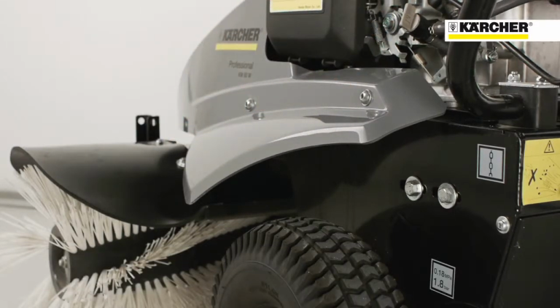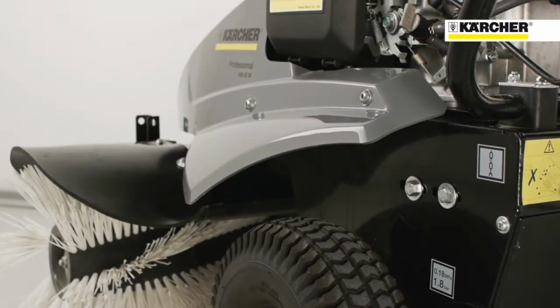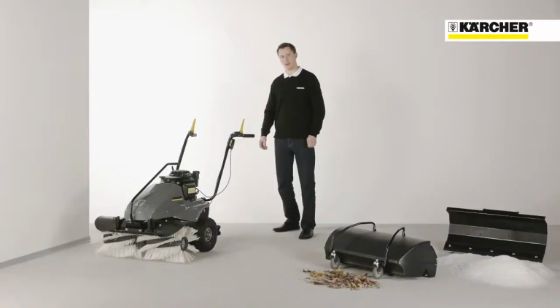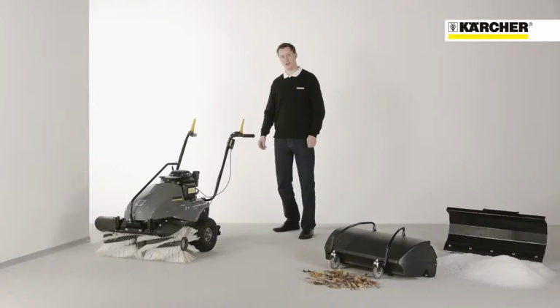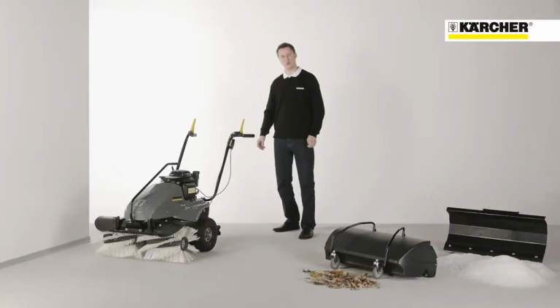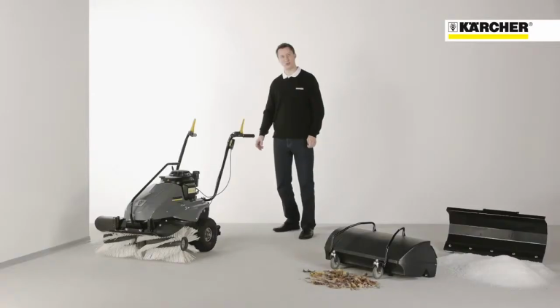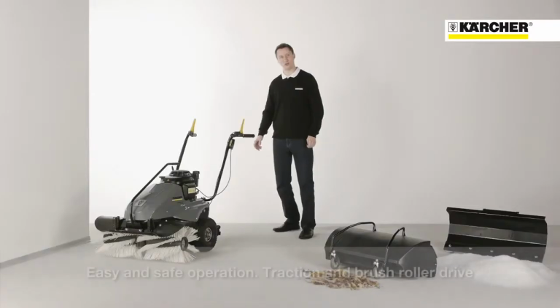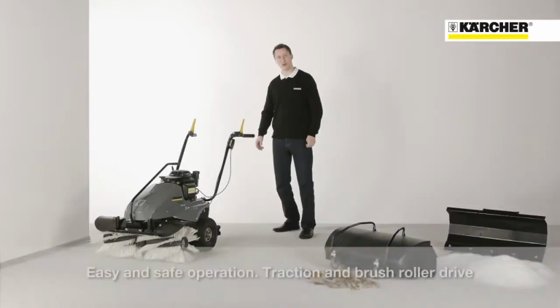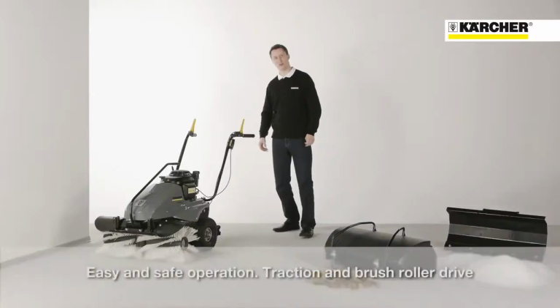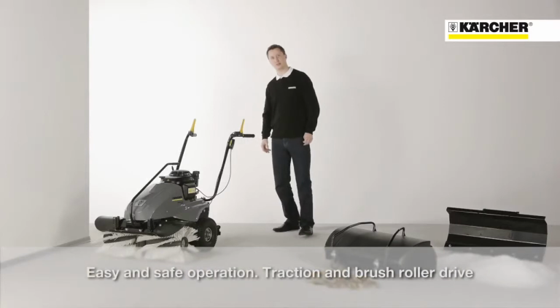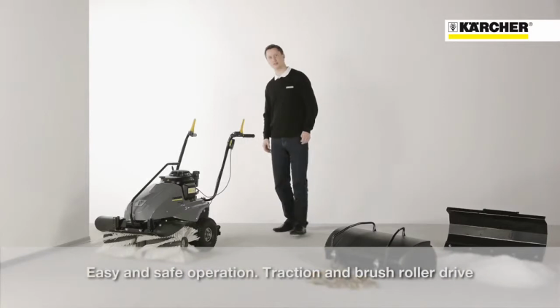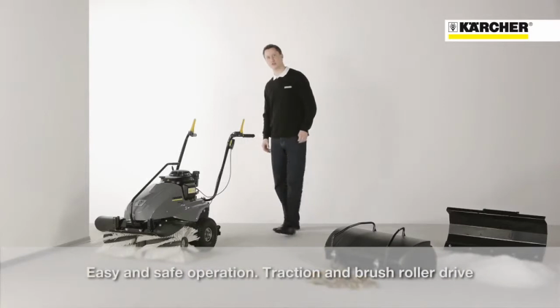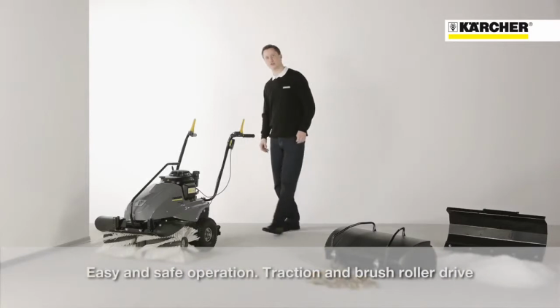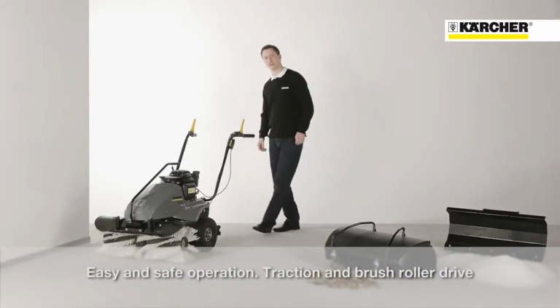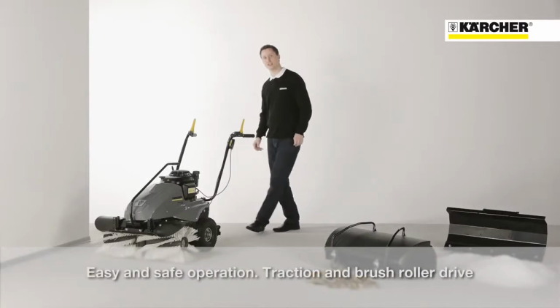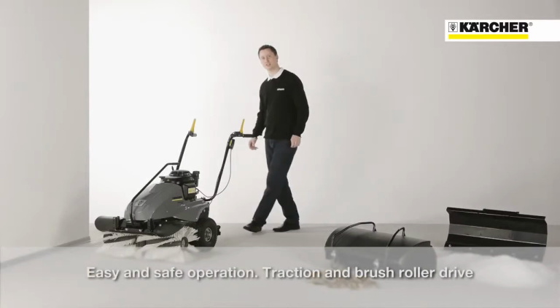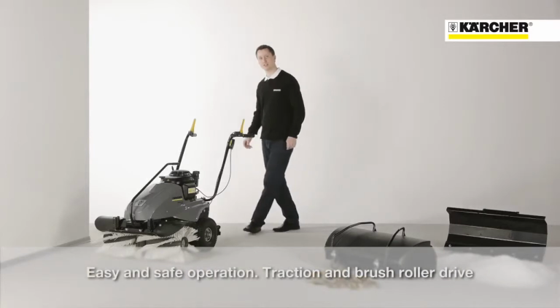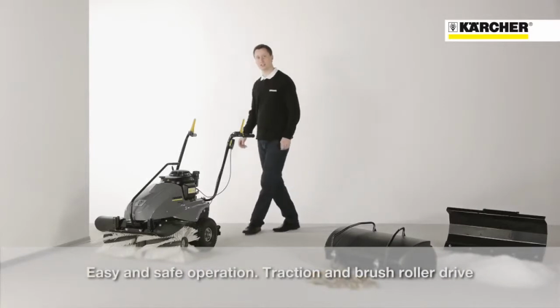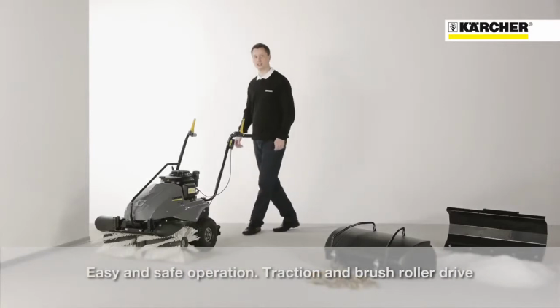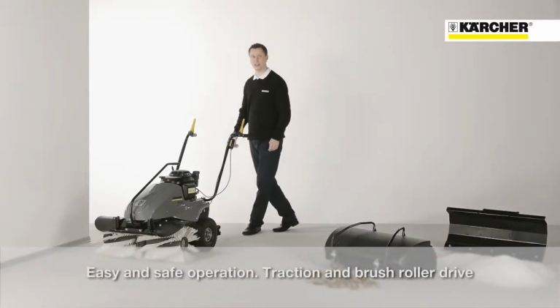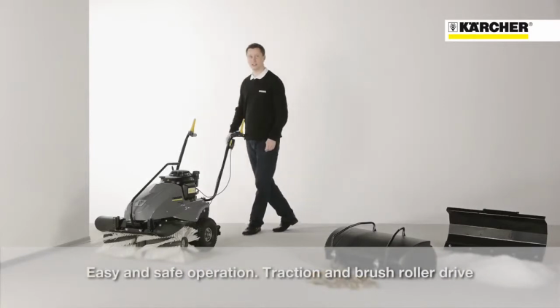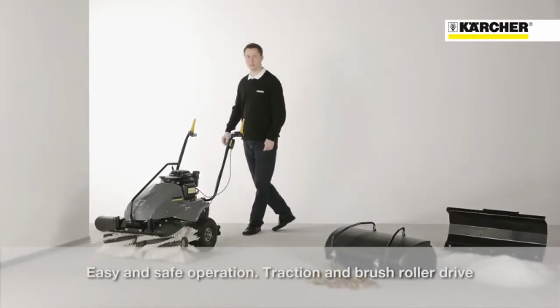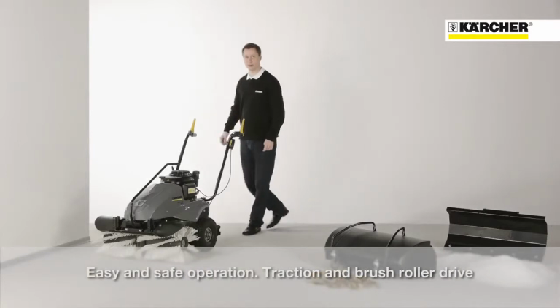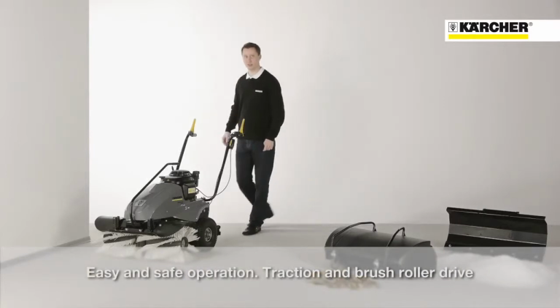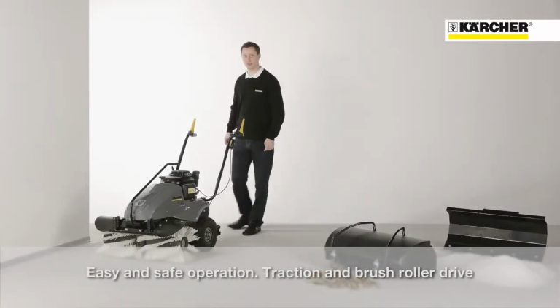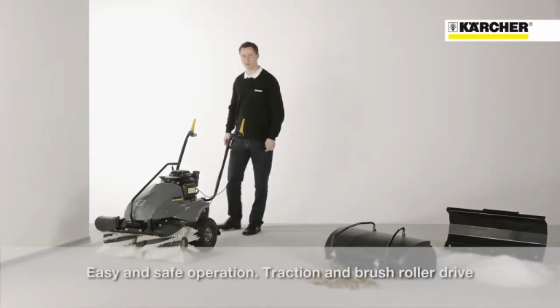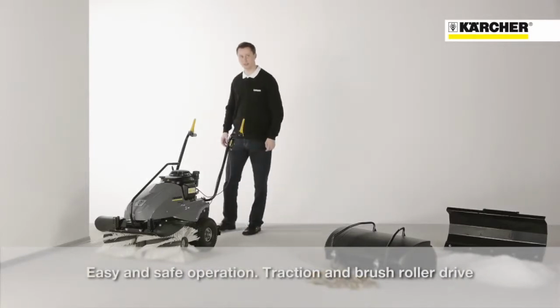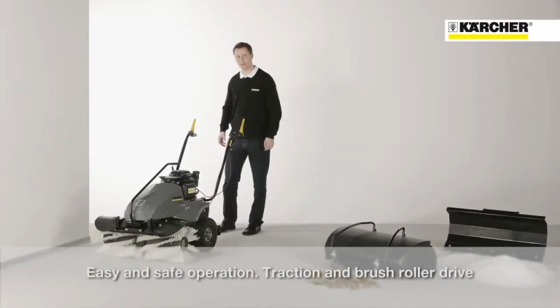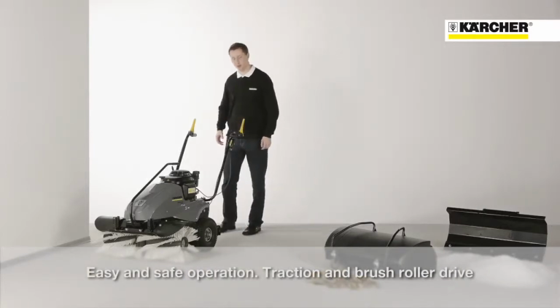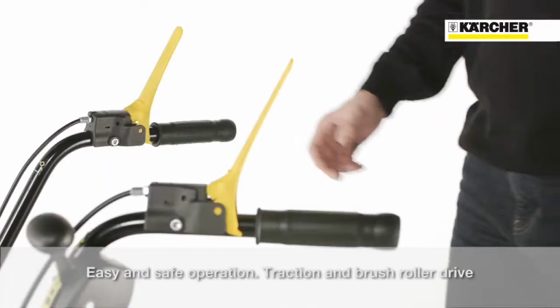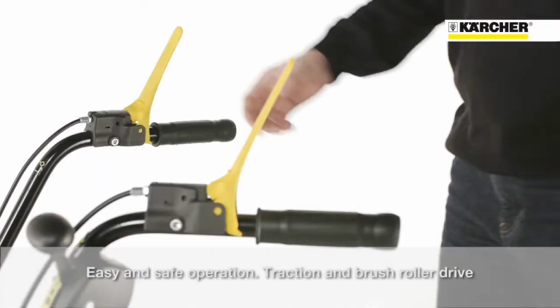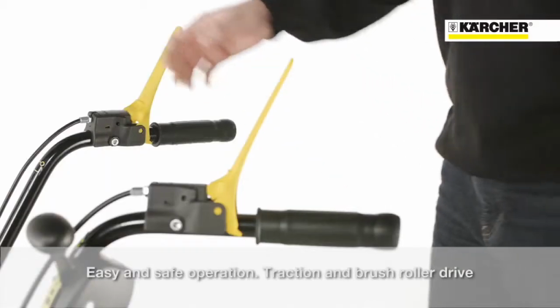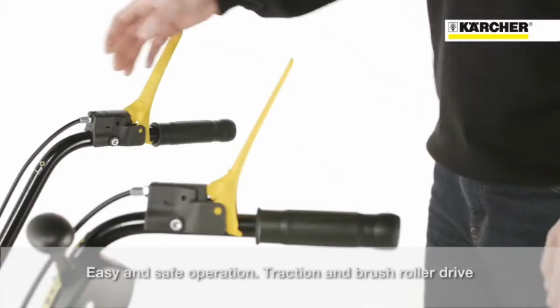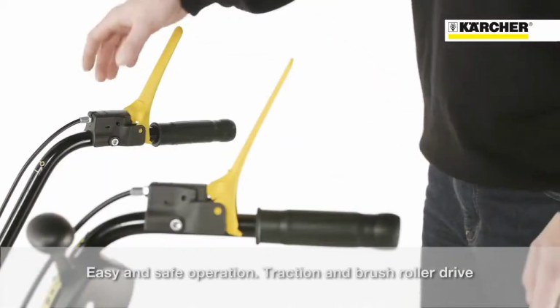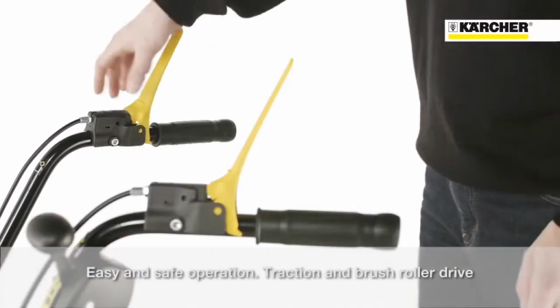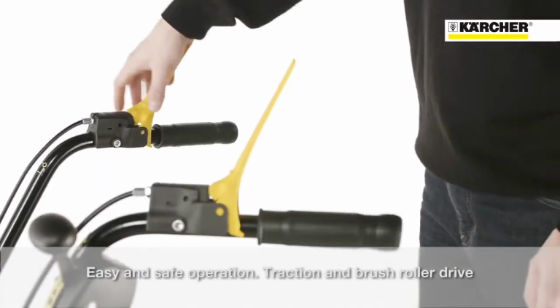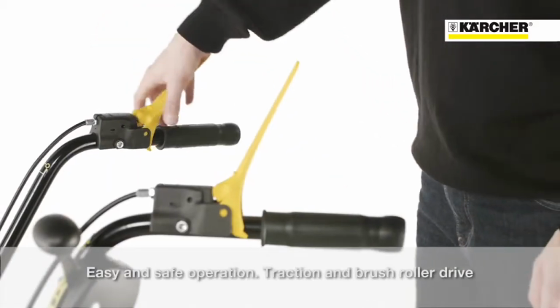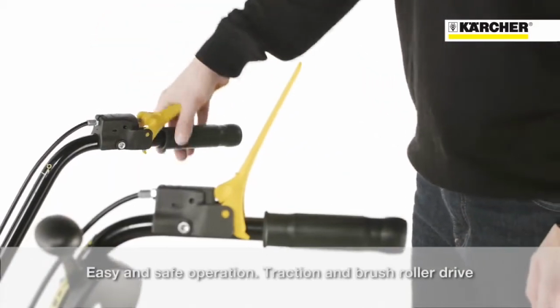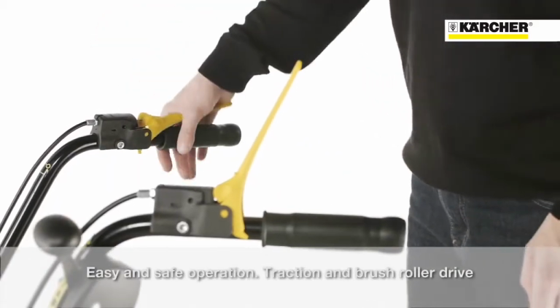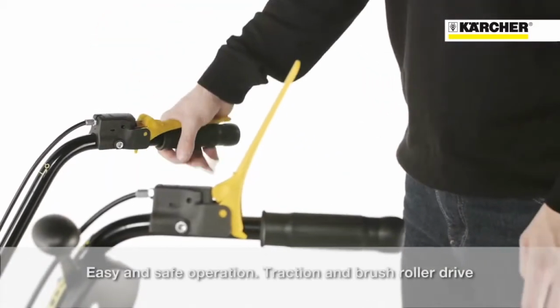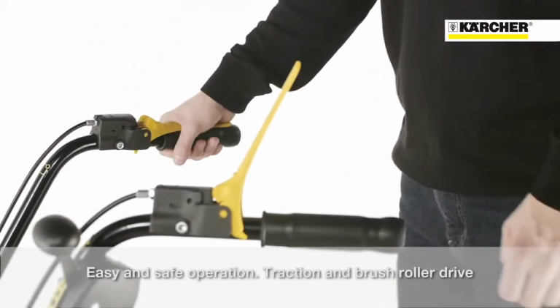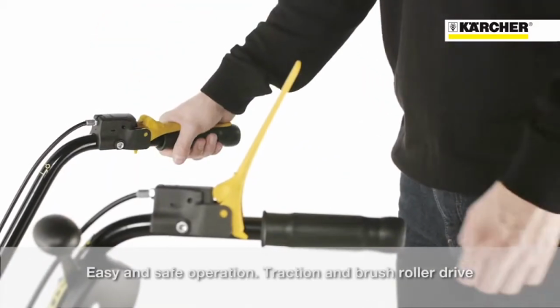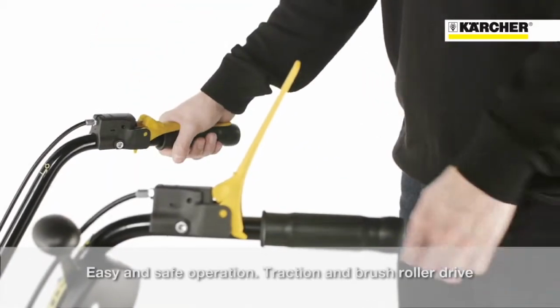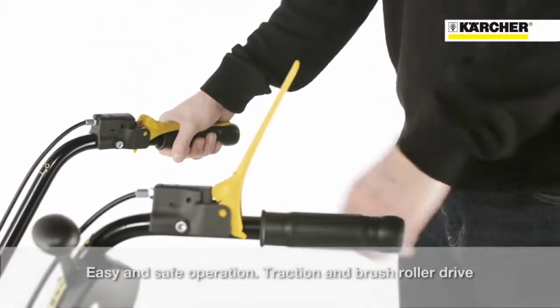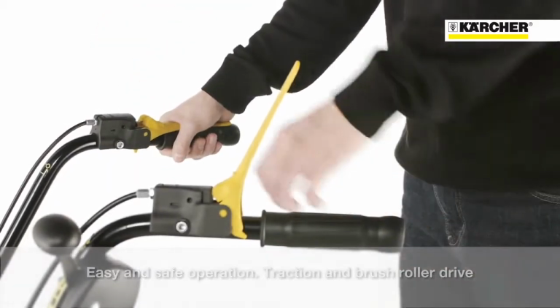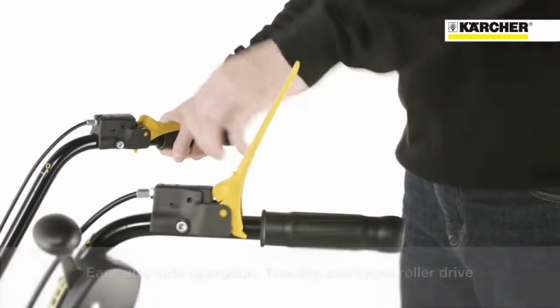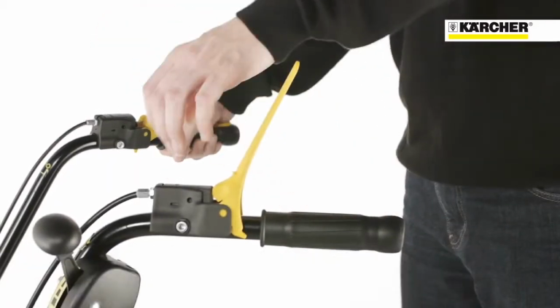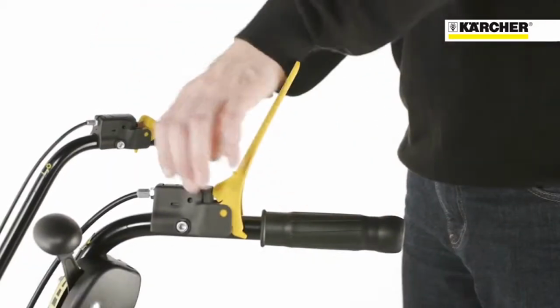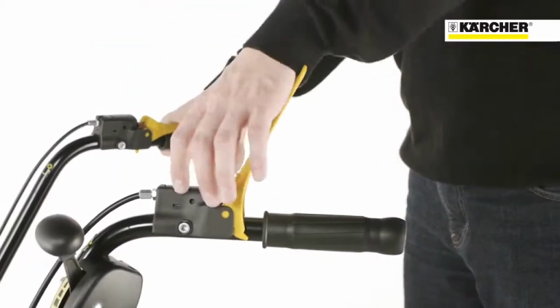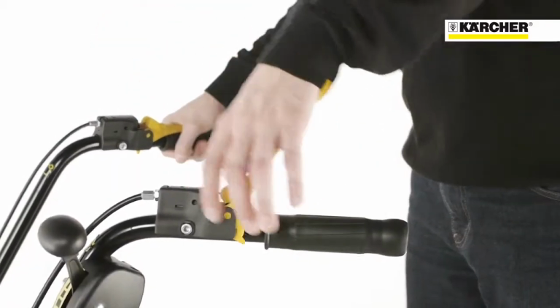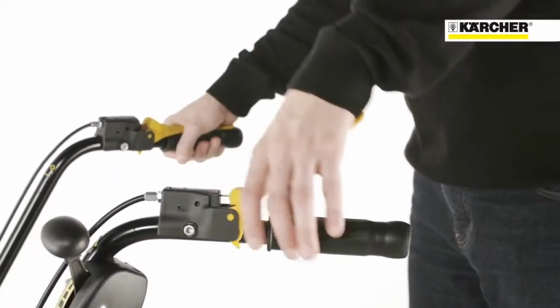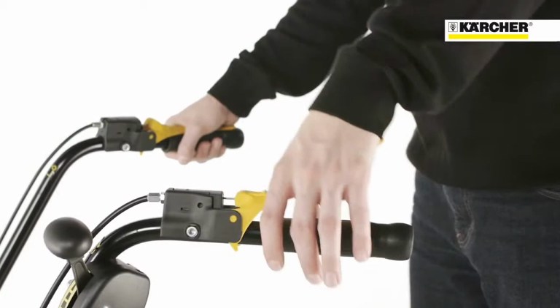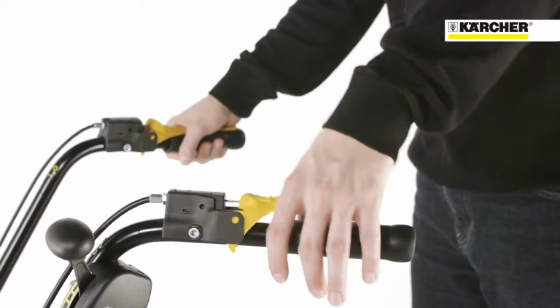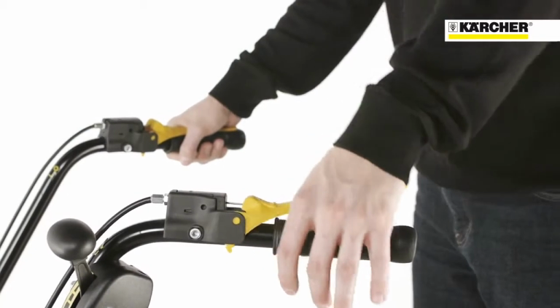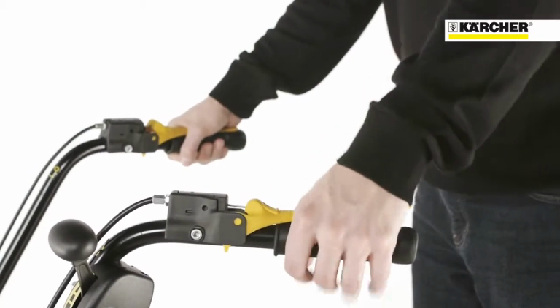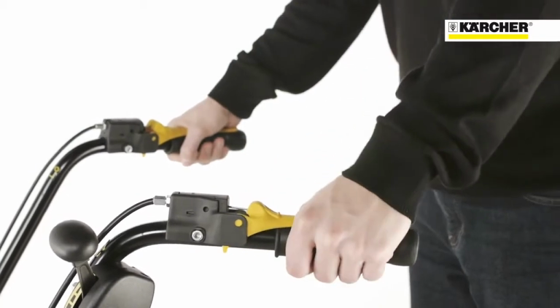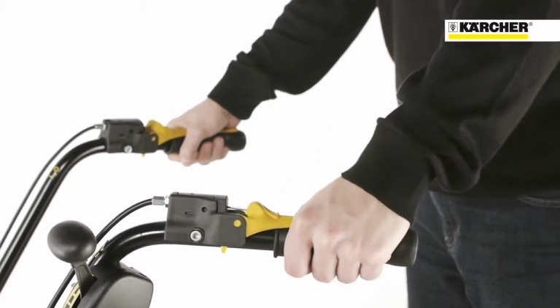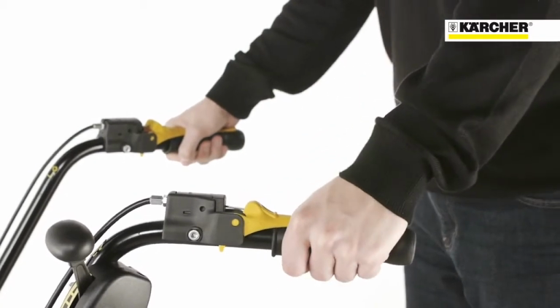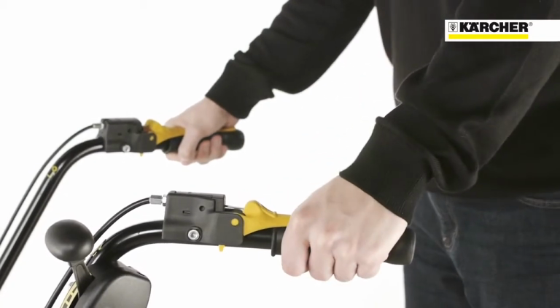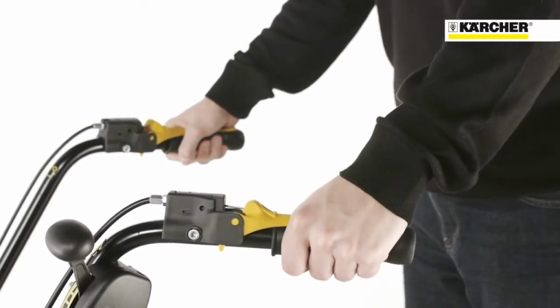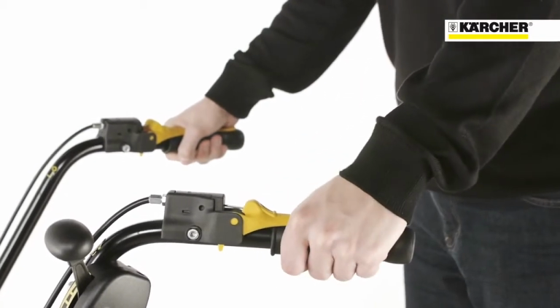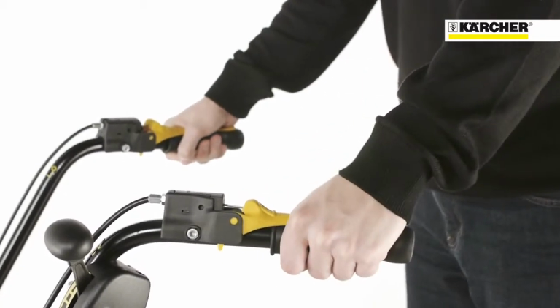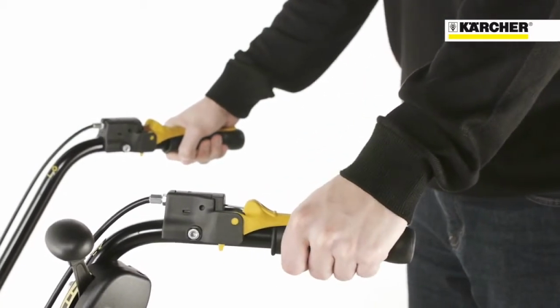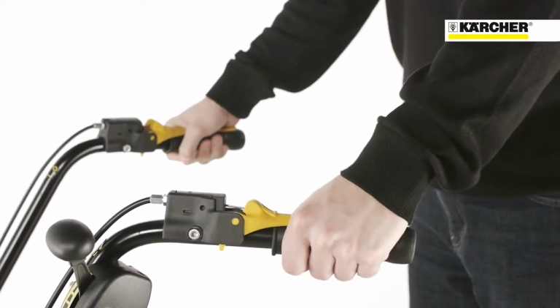The two control levers ensure easy and safe operation. One controls the traction drive, the other controls the sweeping brush.